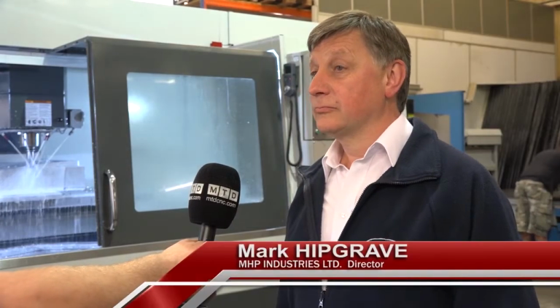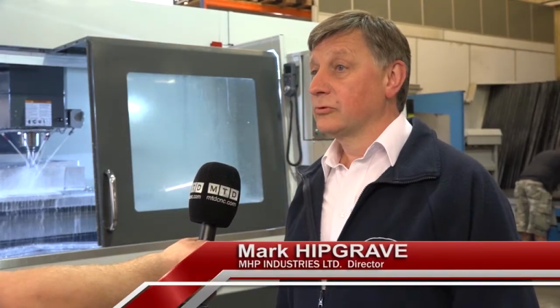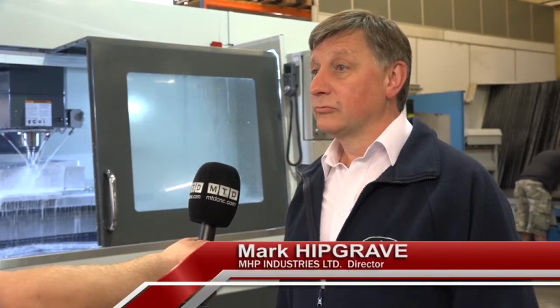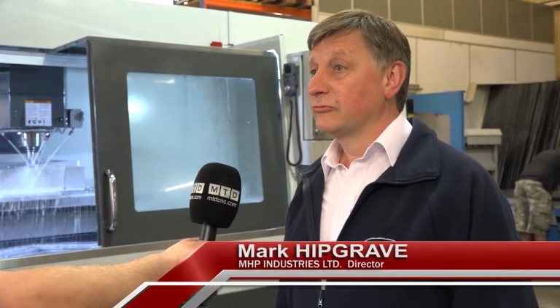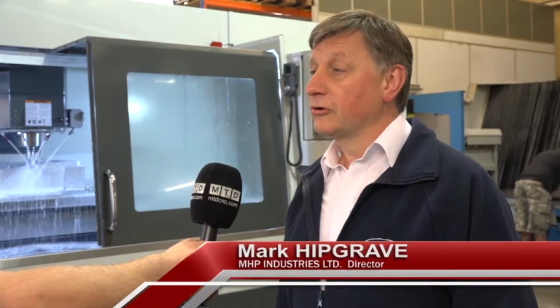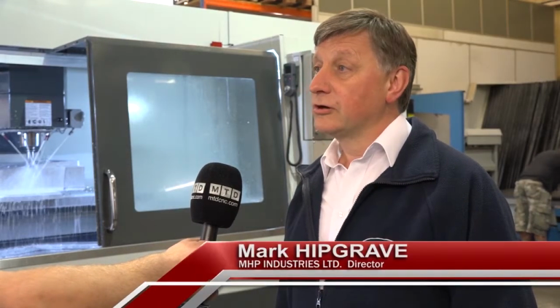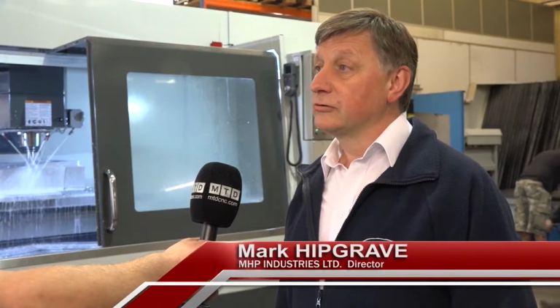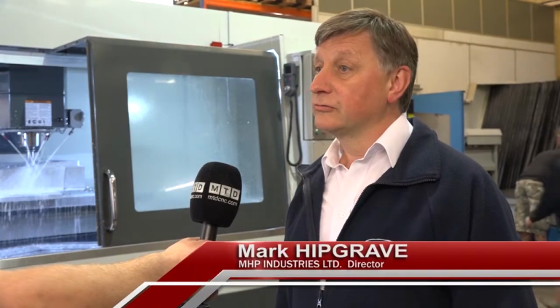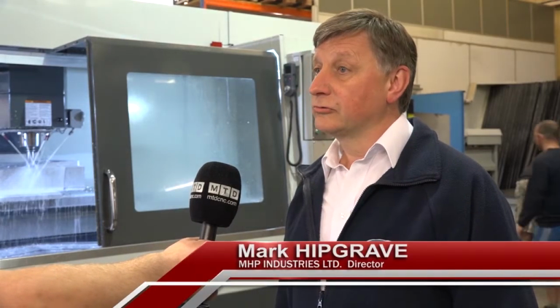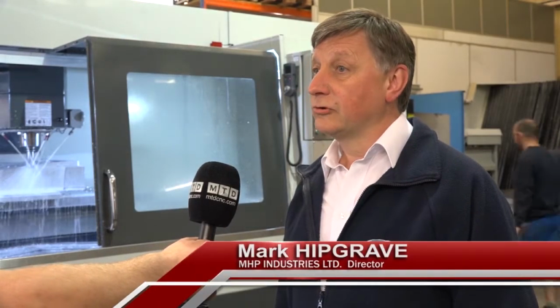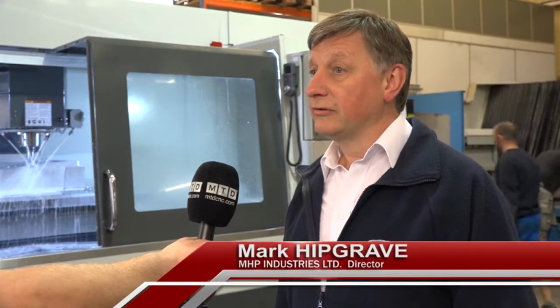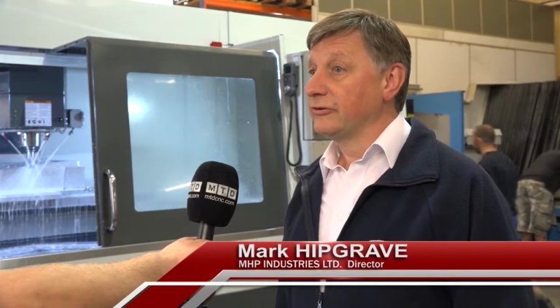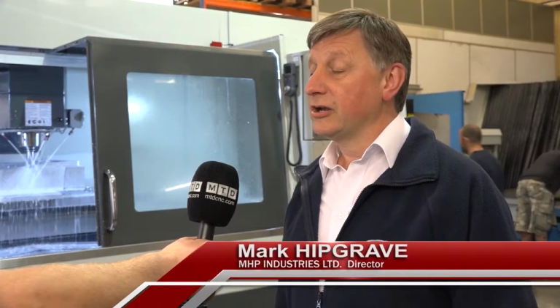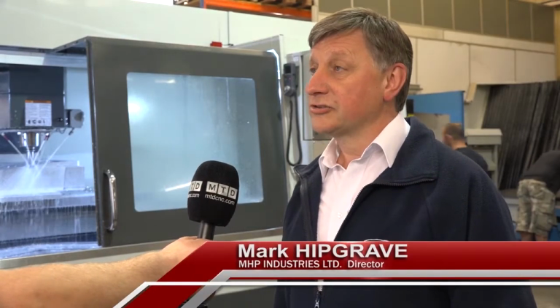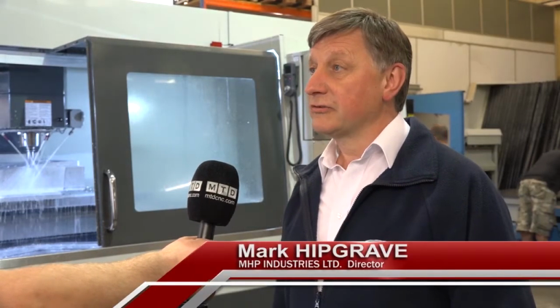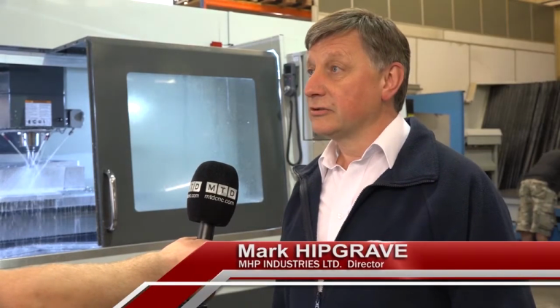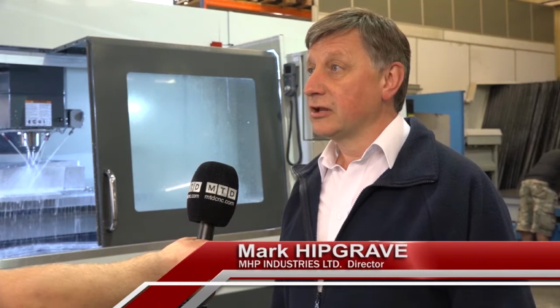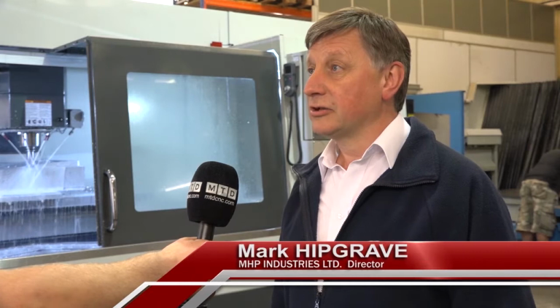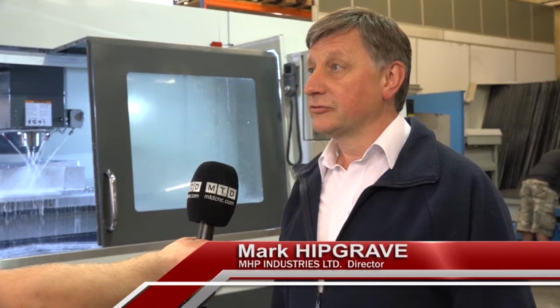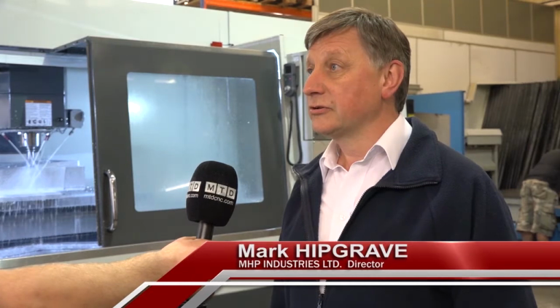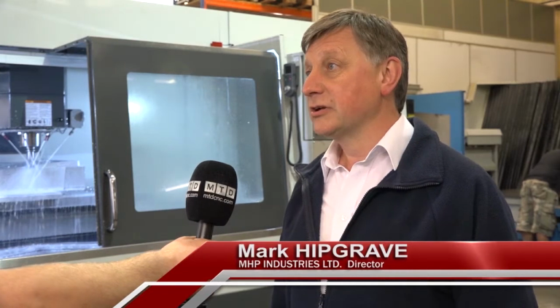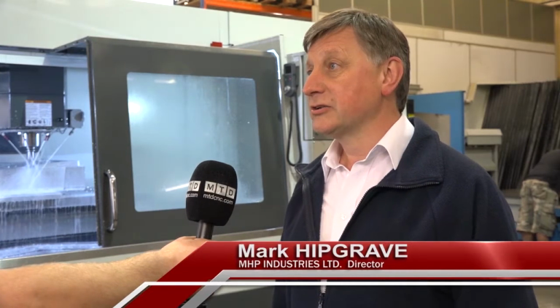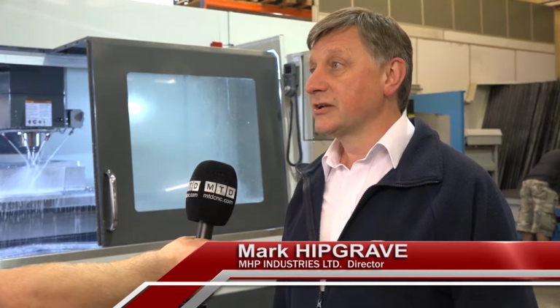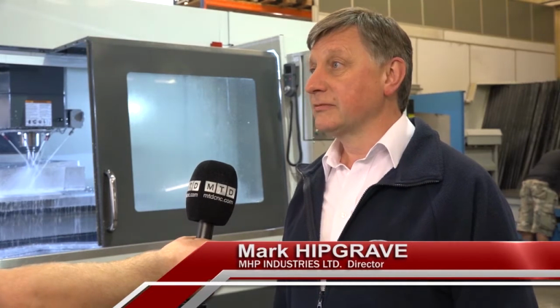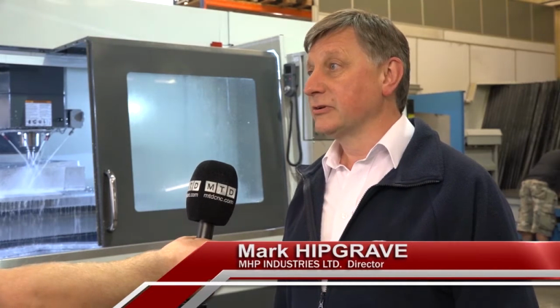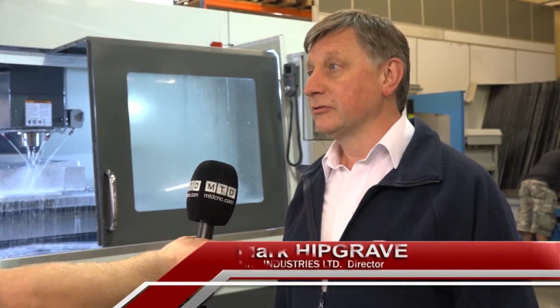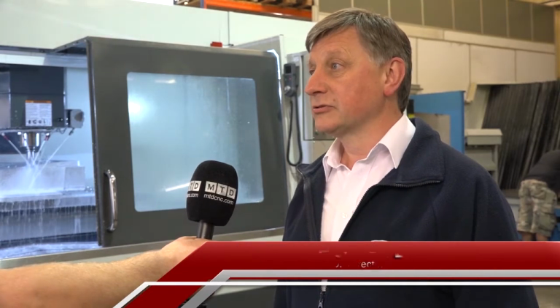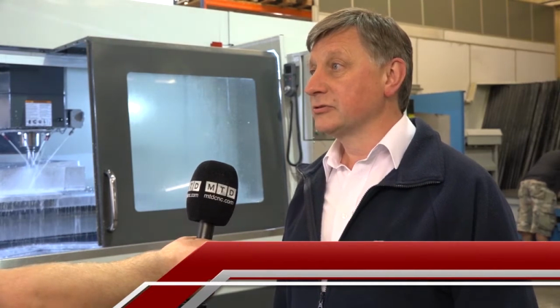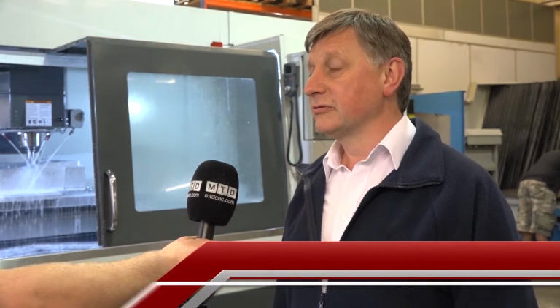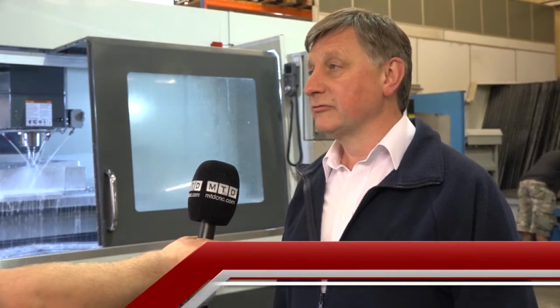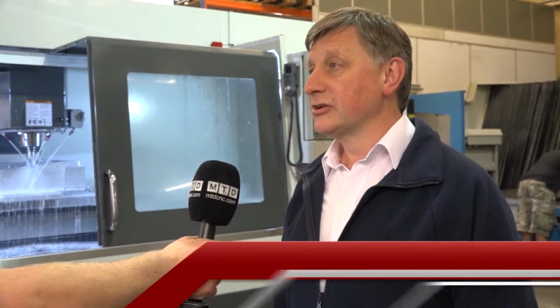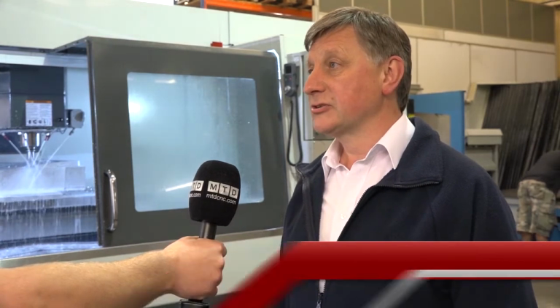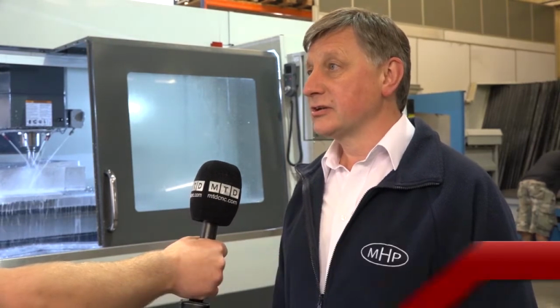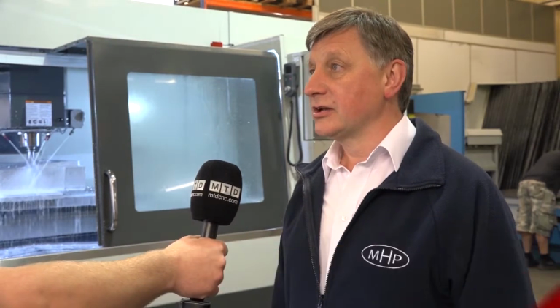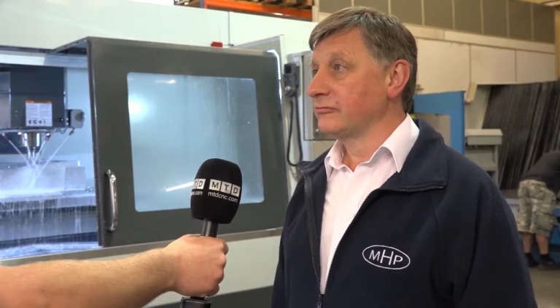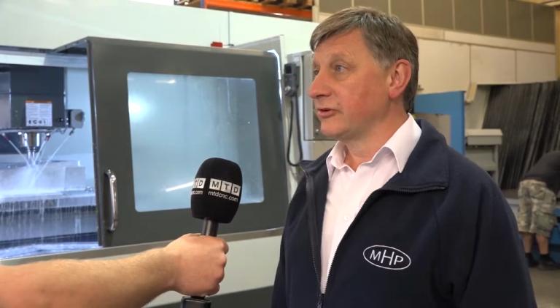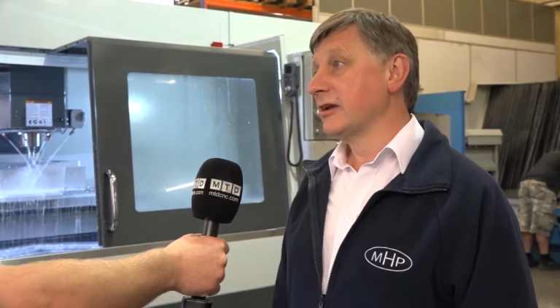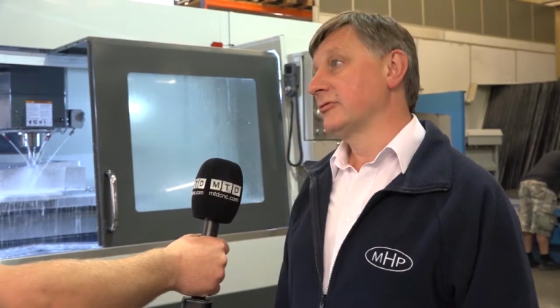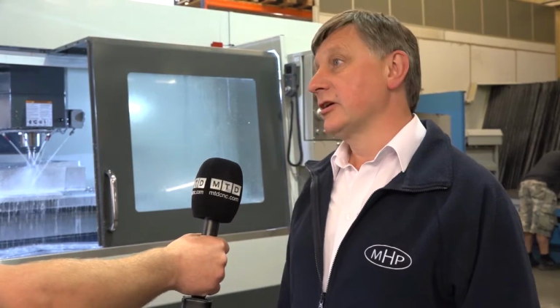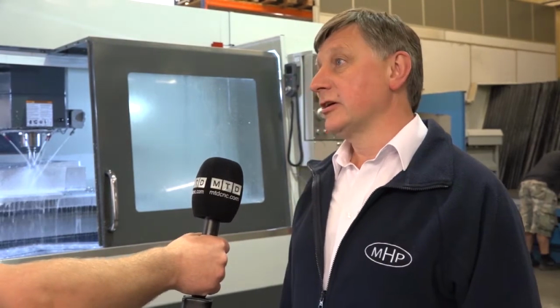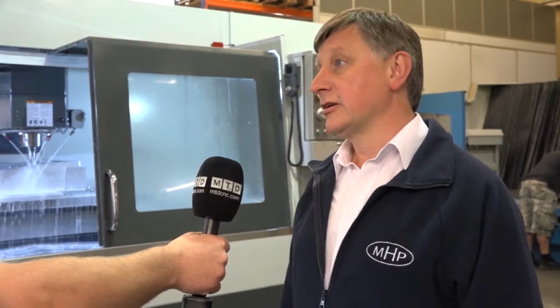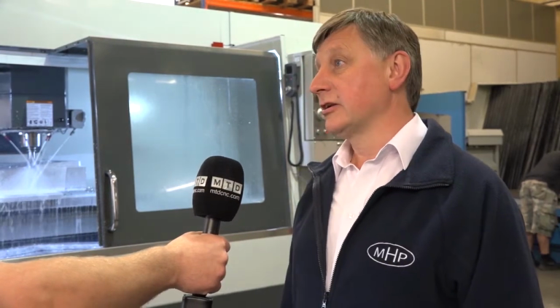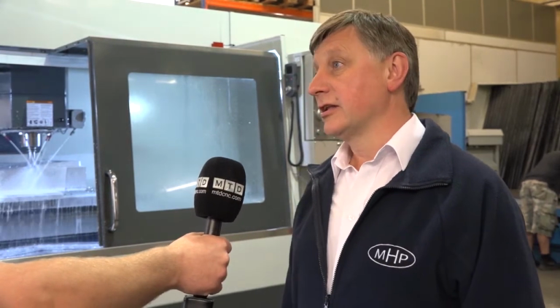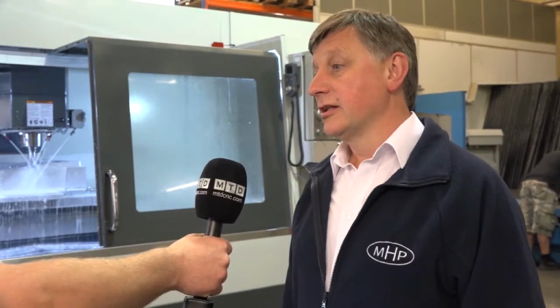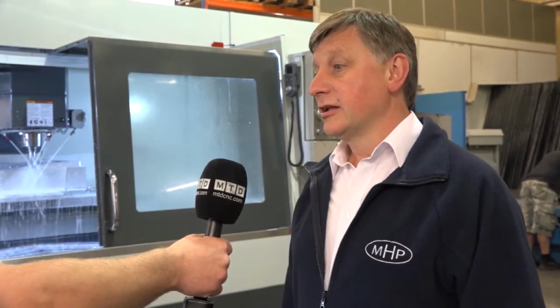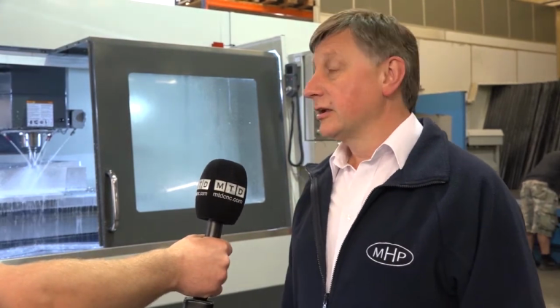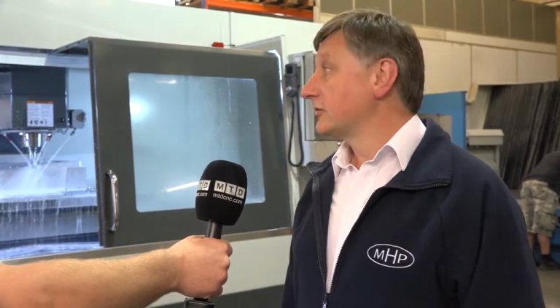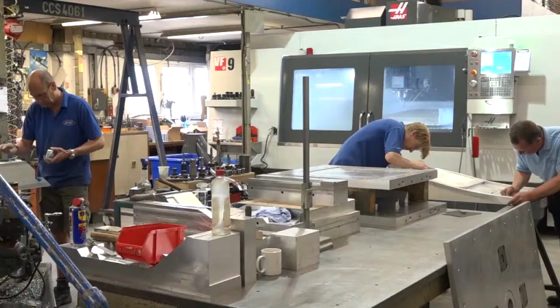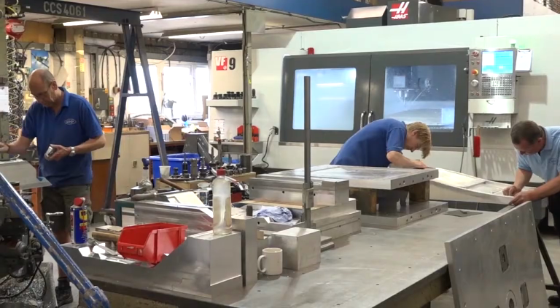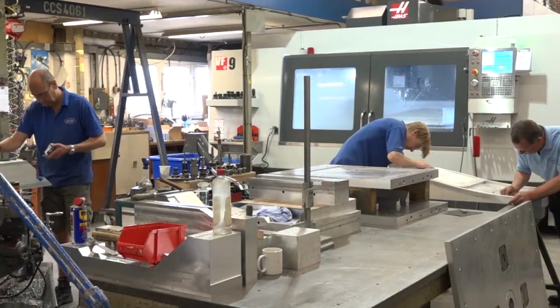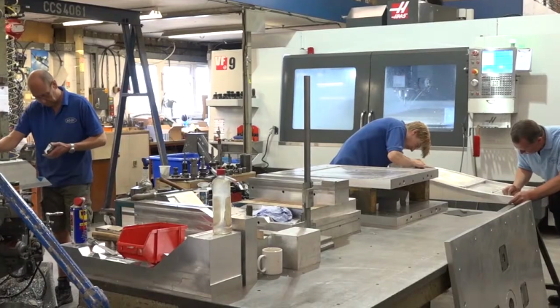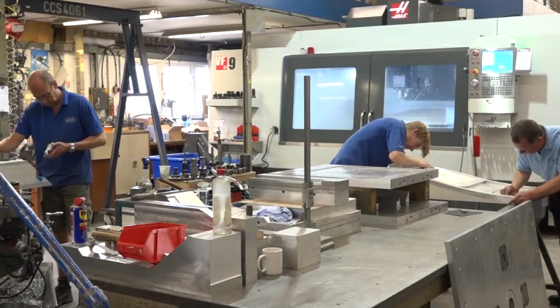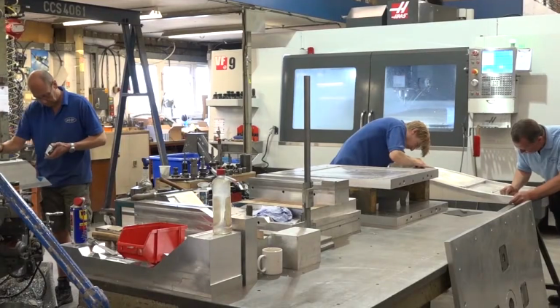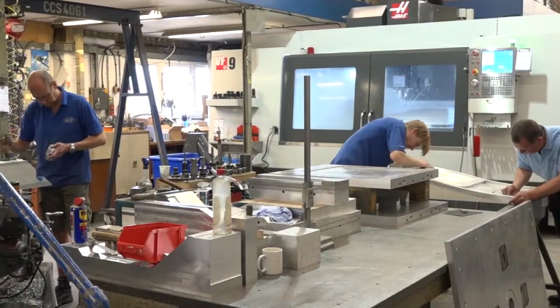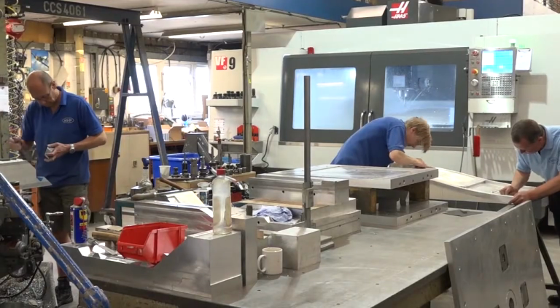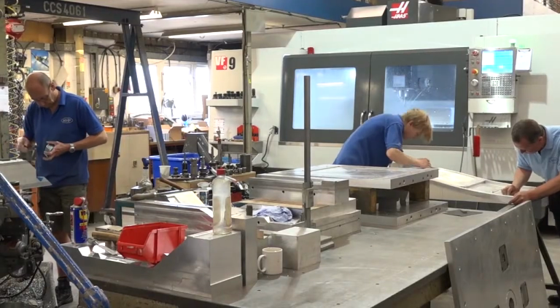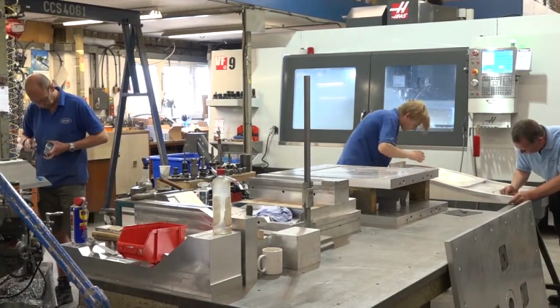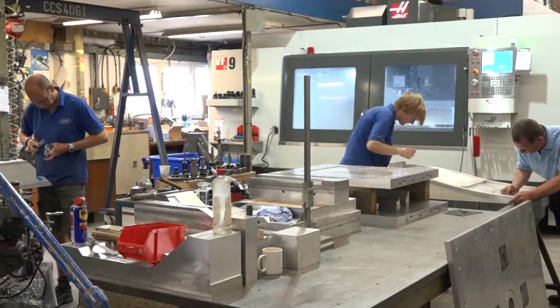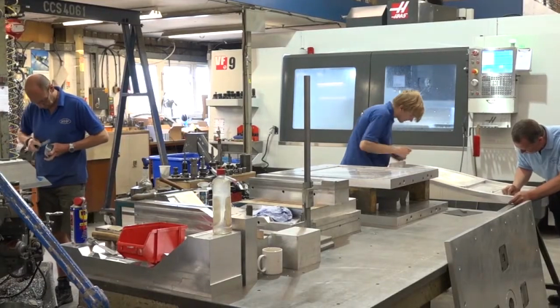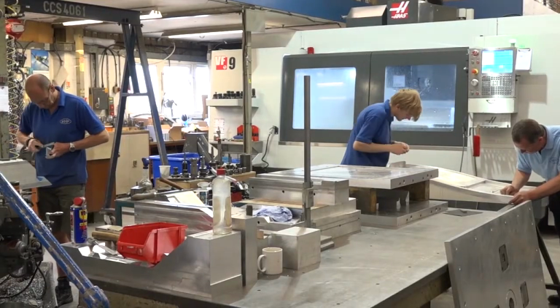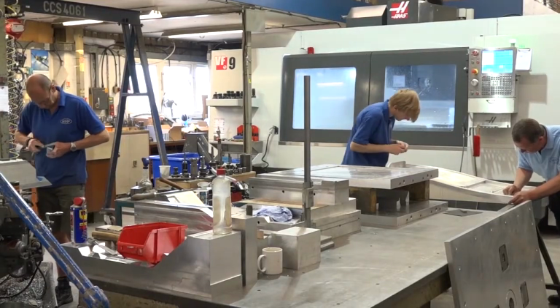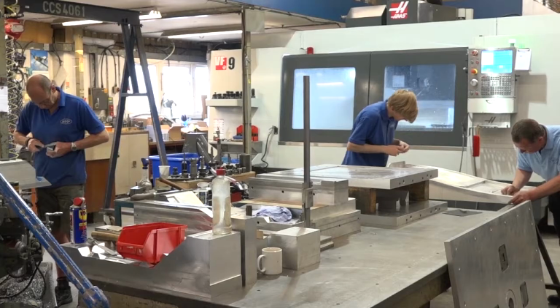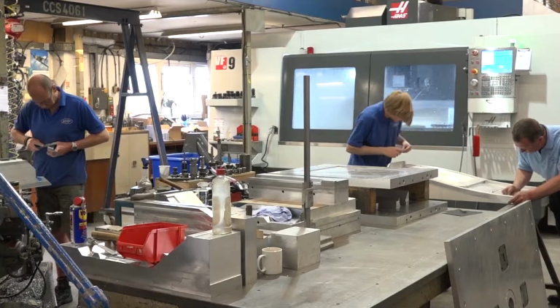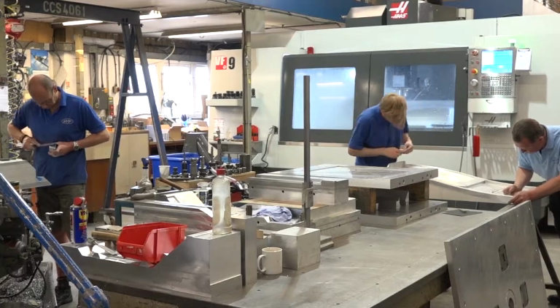We've grown quite fast over the last few years and we've looked to invest in a VF9. It's been a very good machine so far.